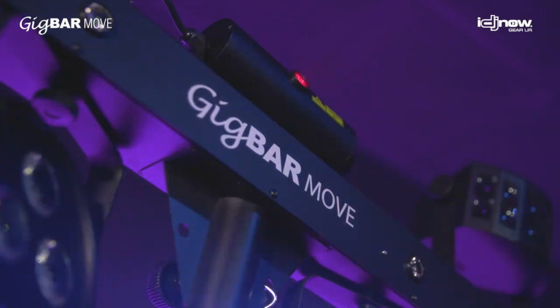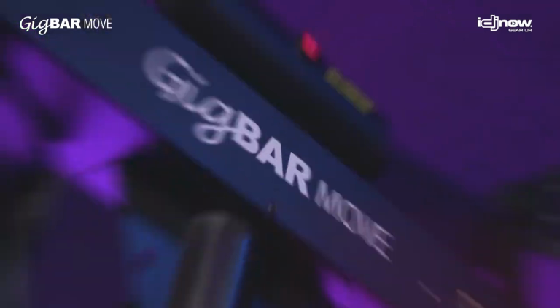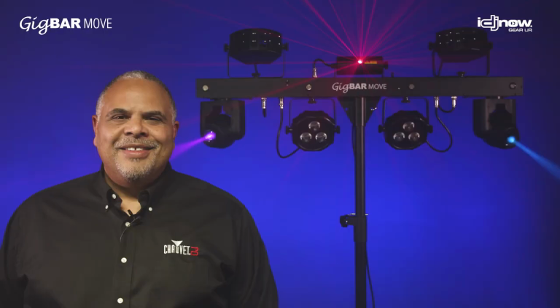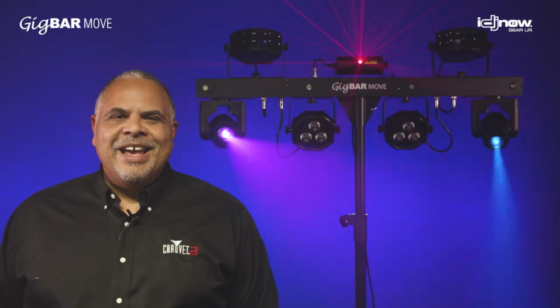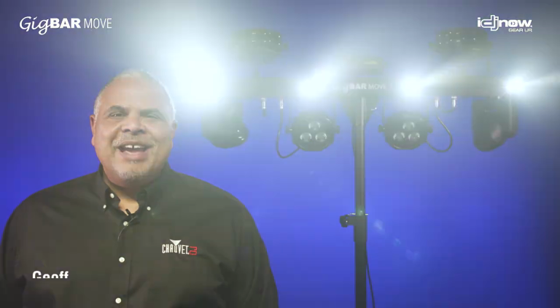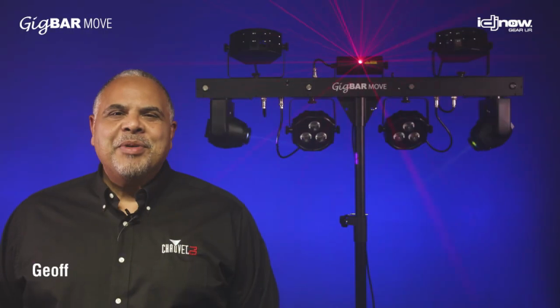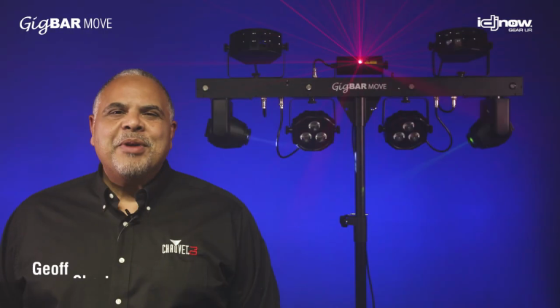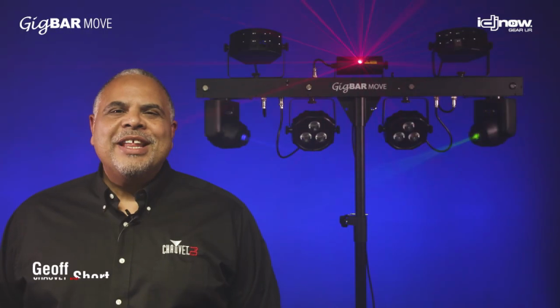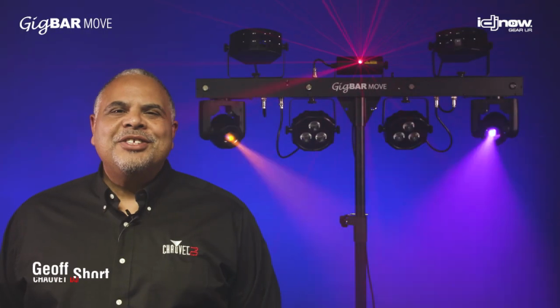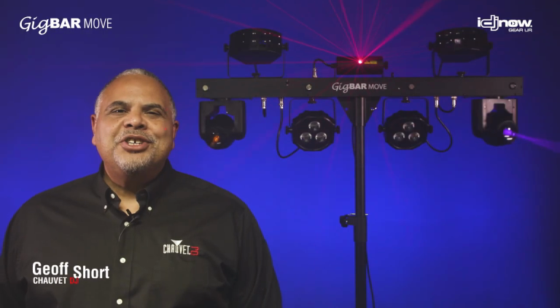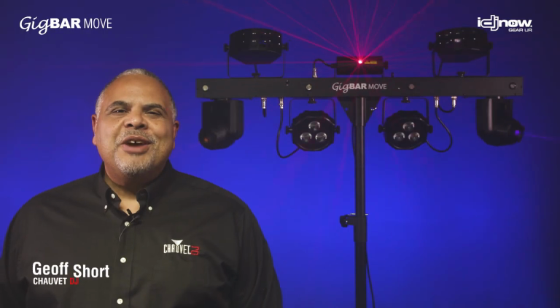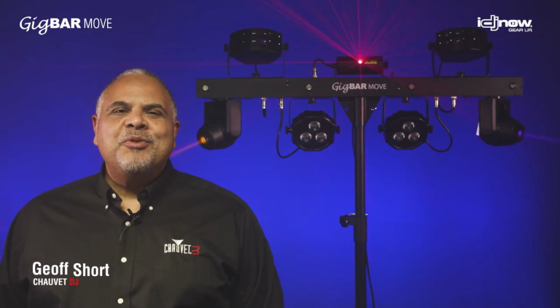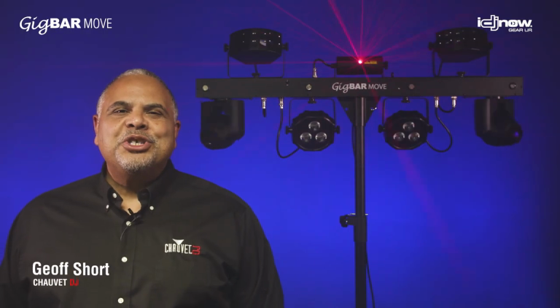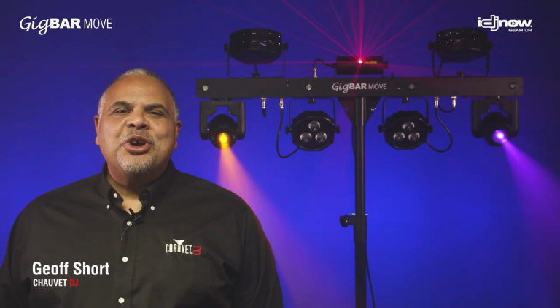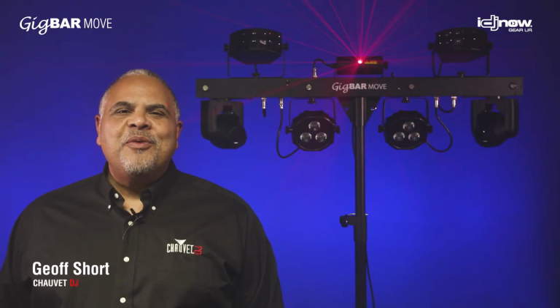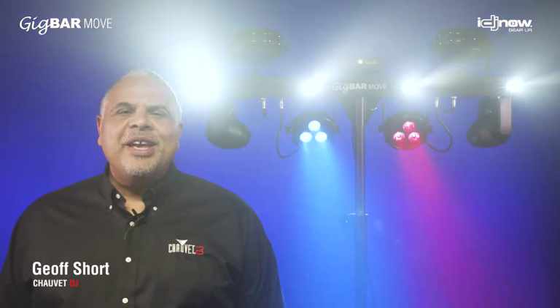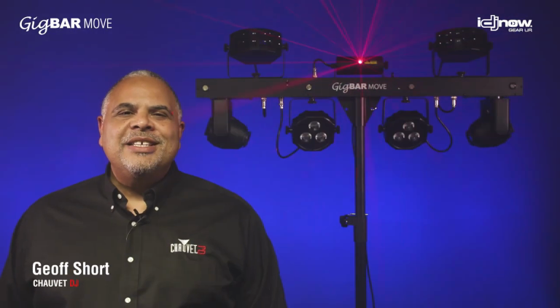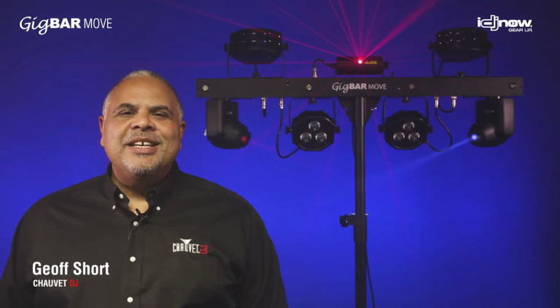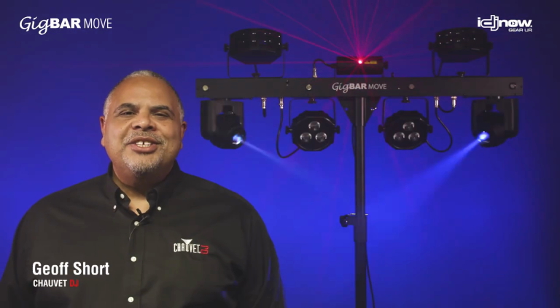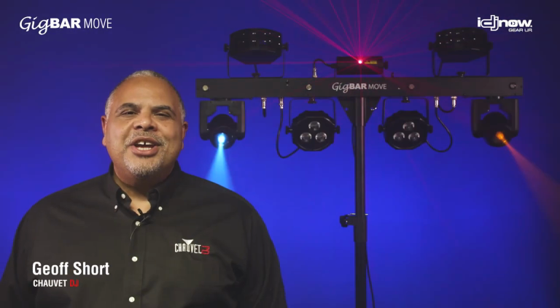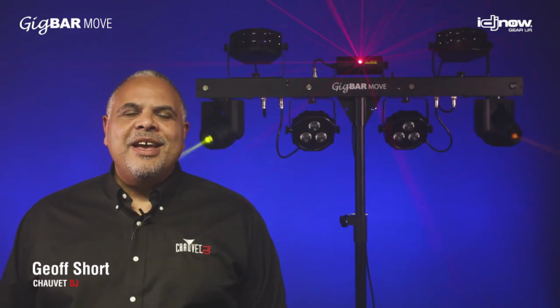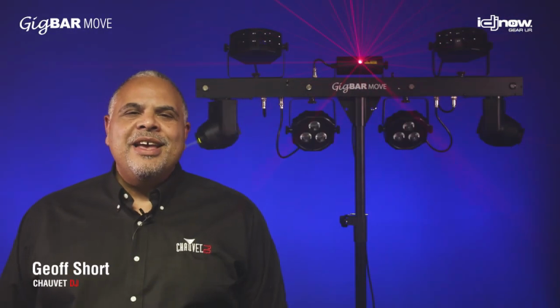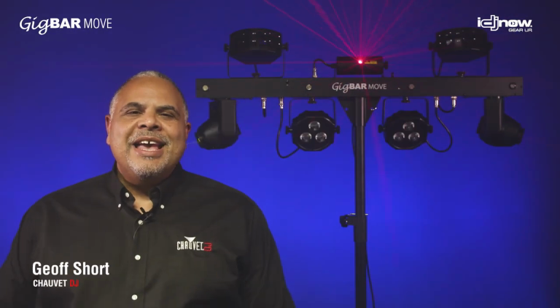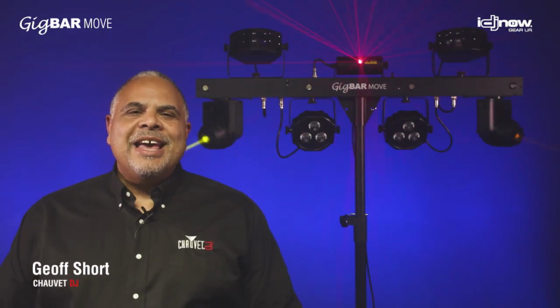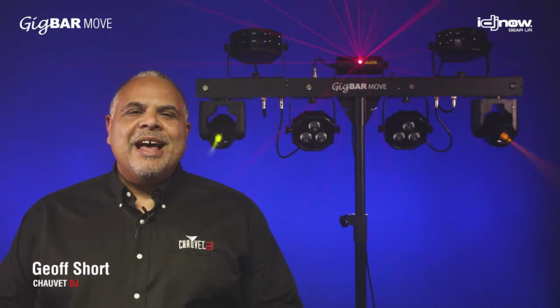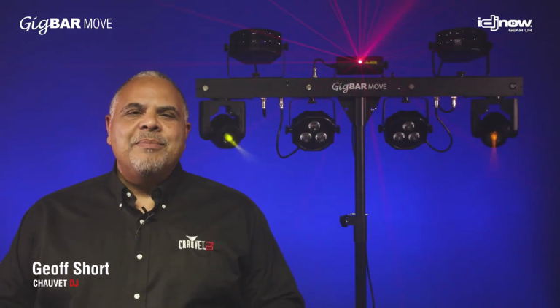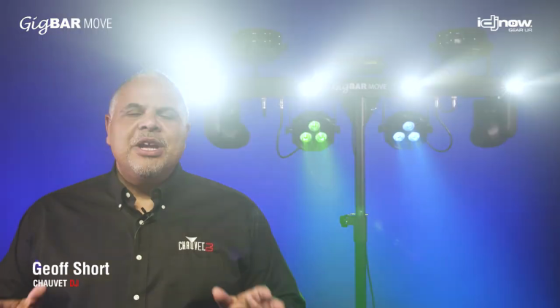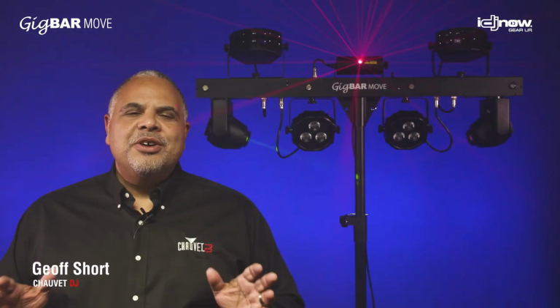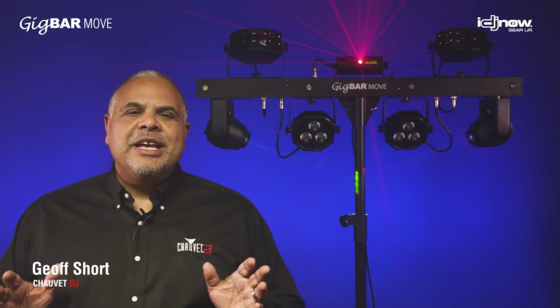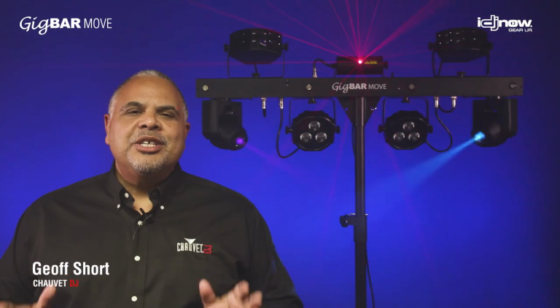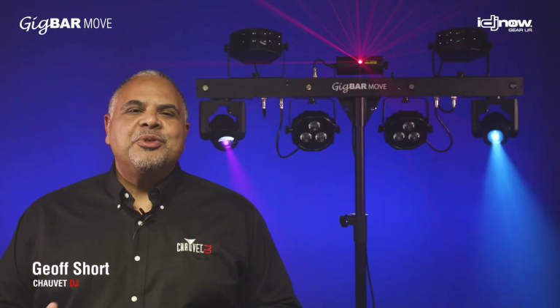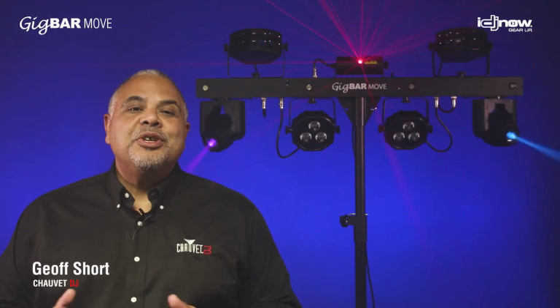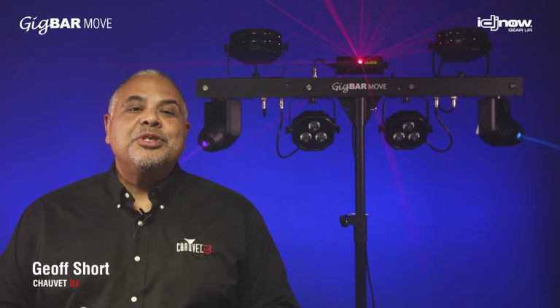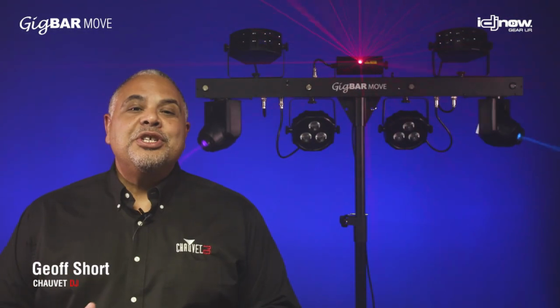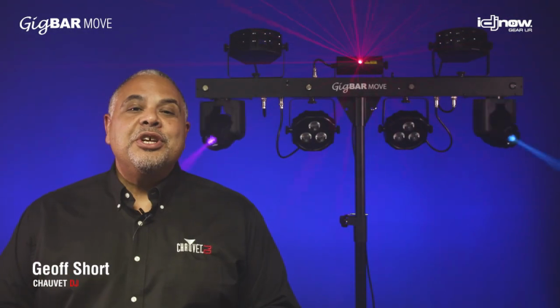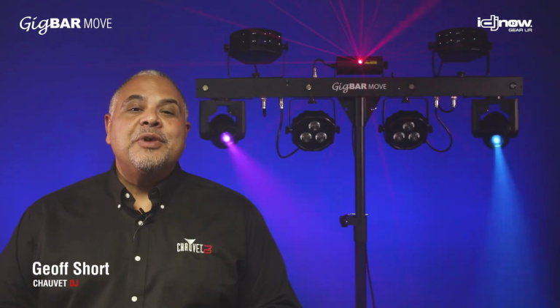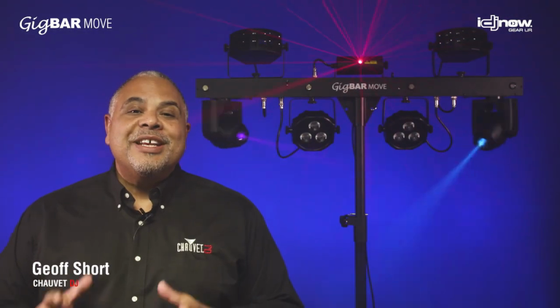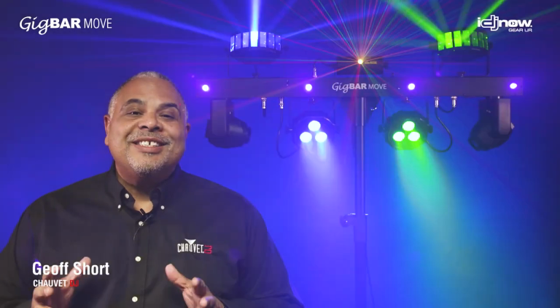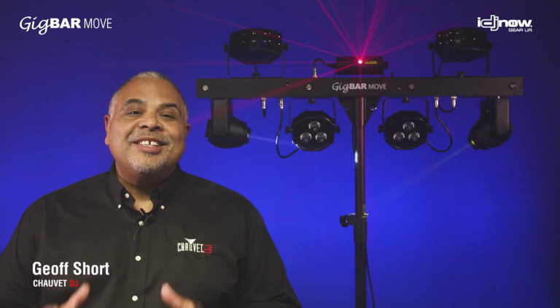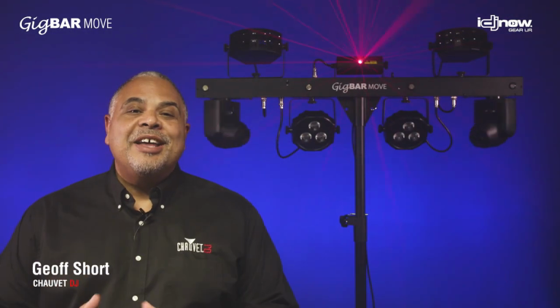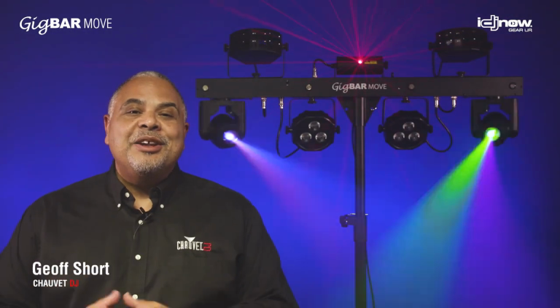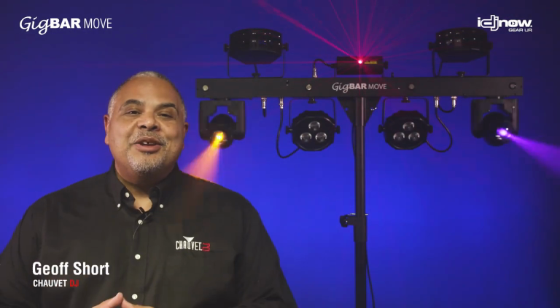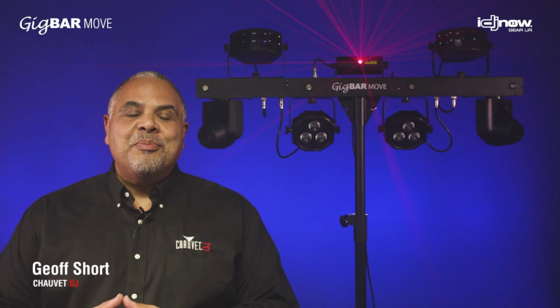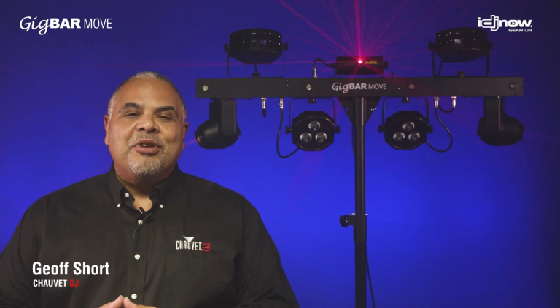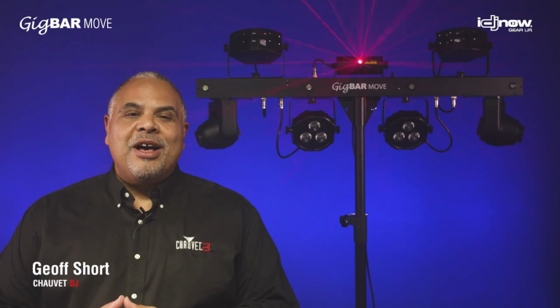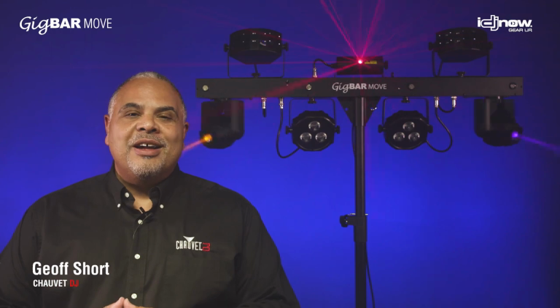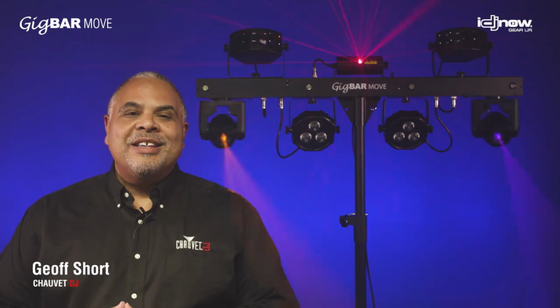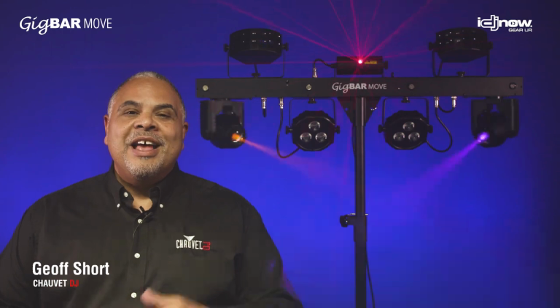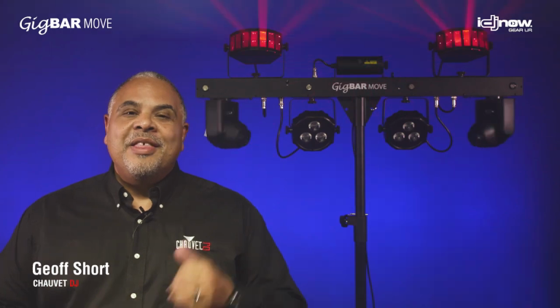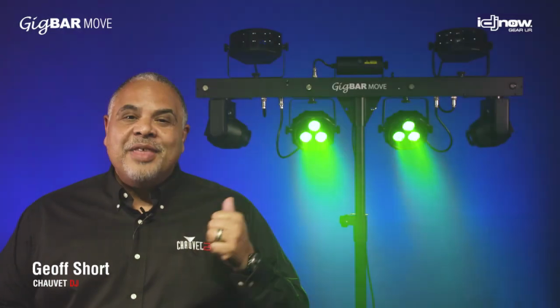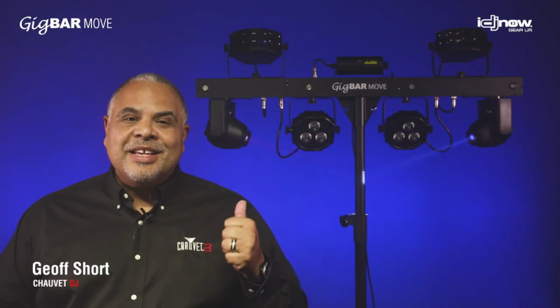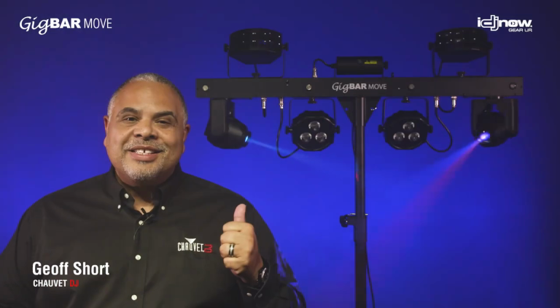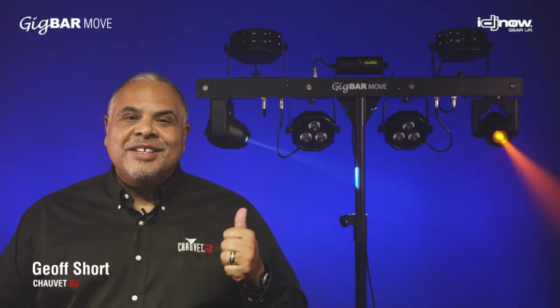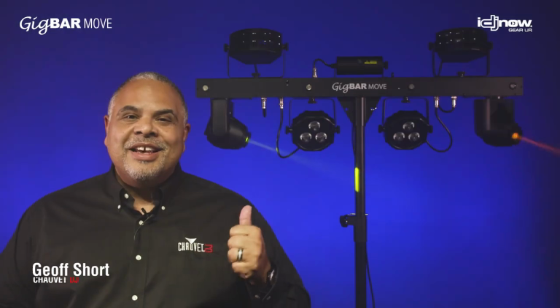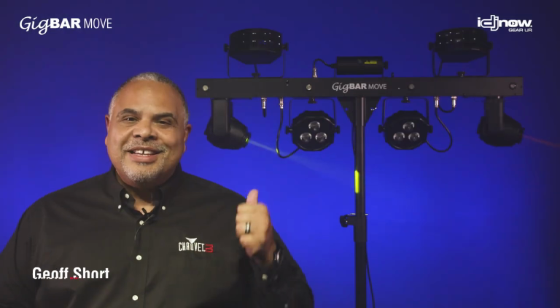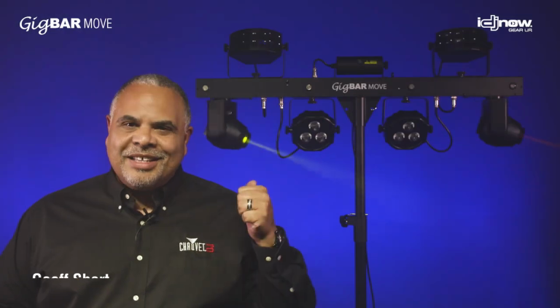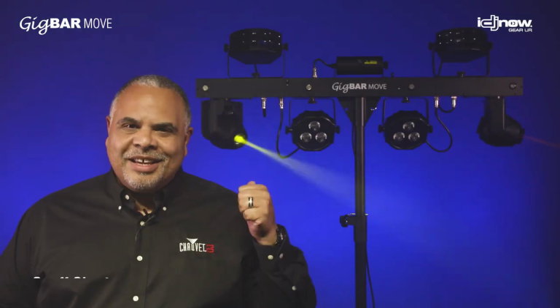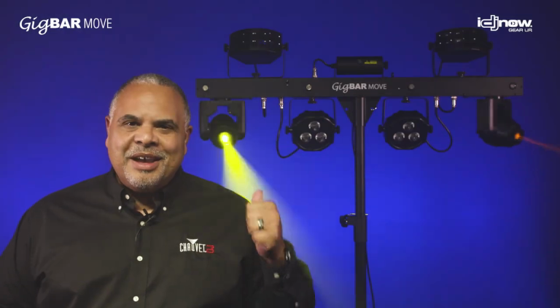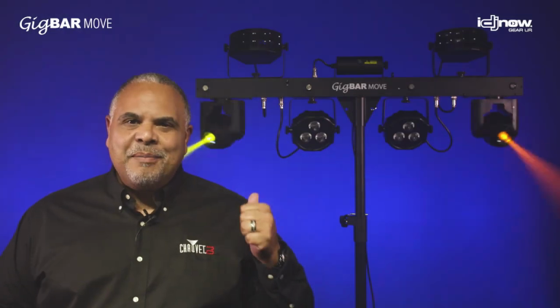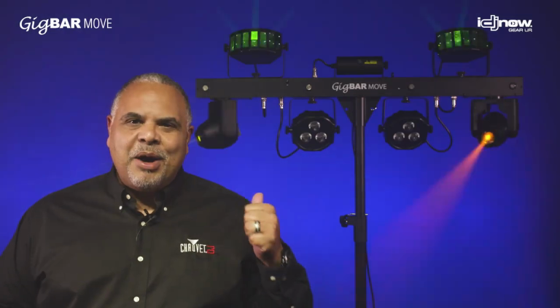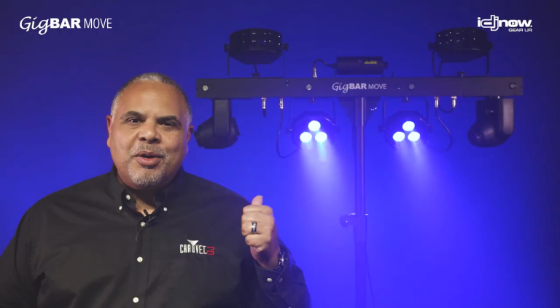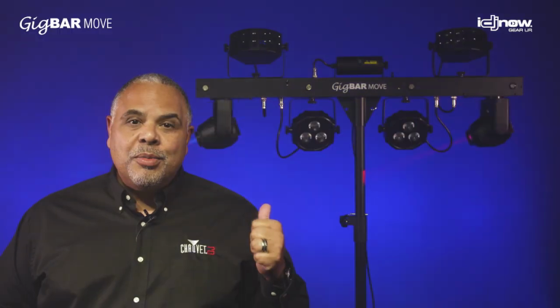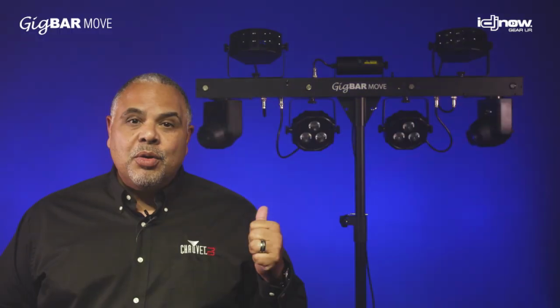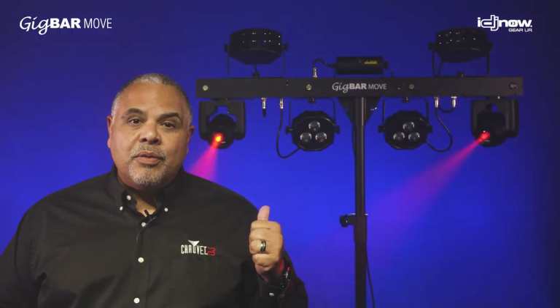Hey everybody, it's Jeff with Chauvet DJ, and I'm here to introduce to you an exciting new product. This is the Gig Bar Move.